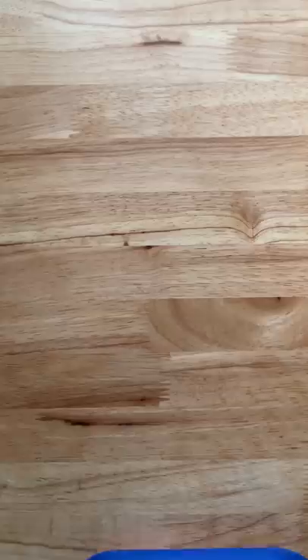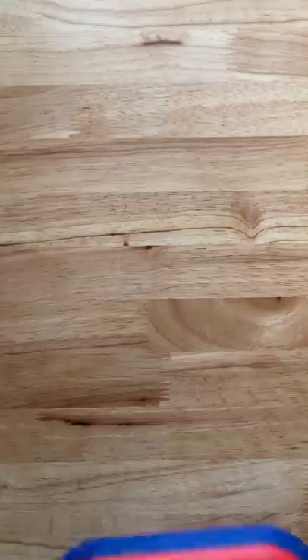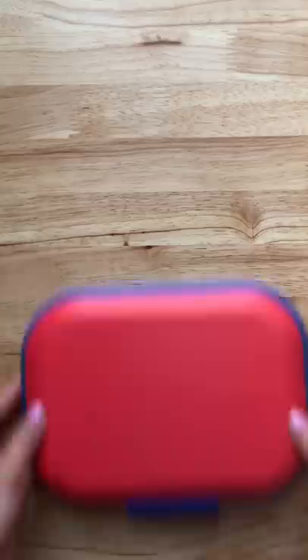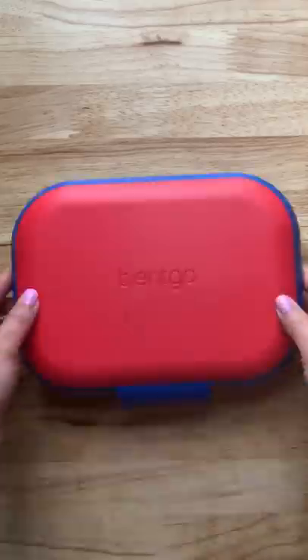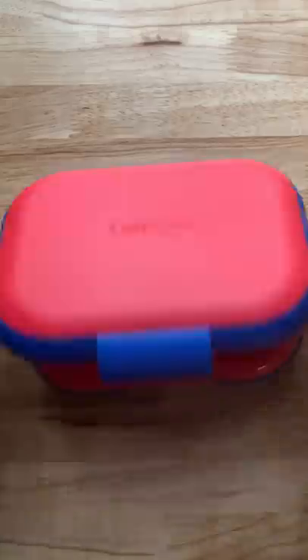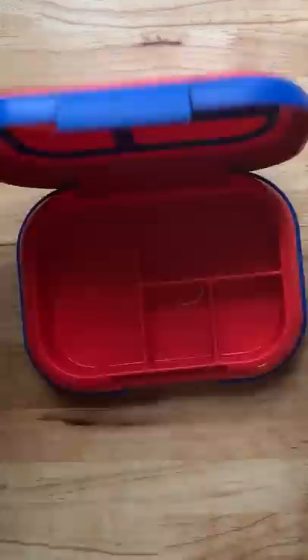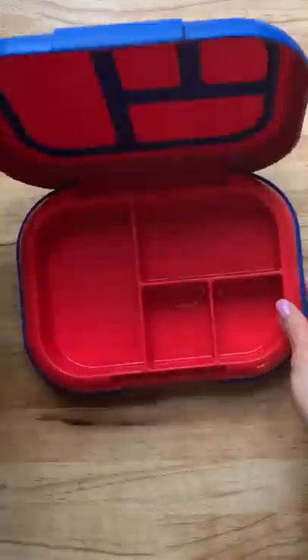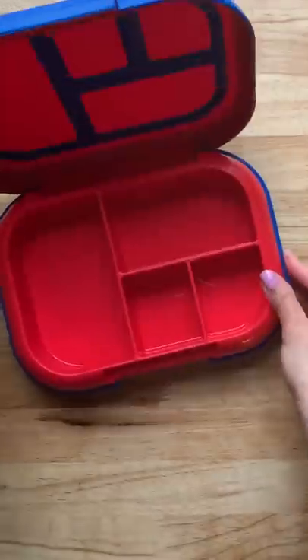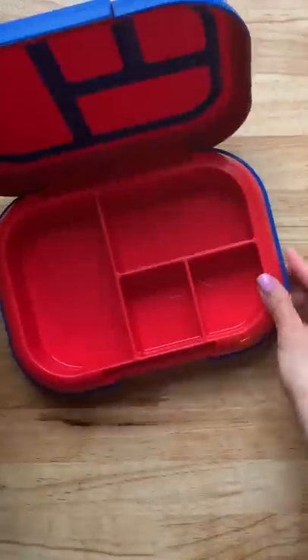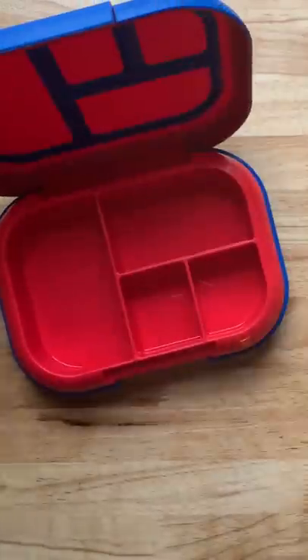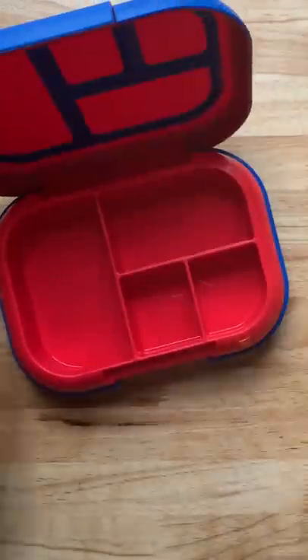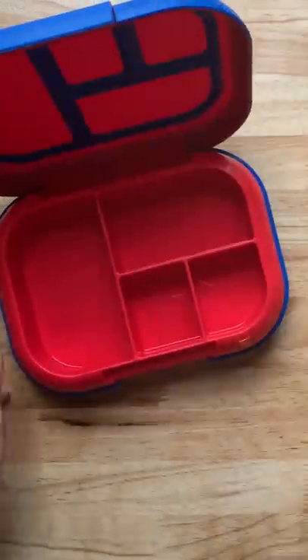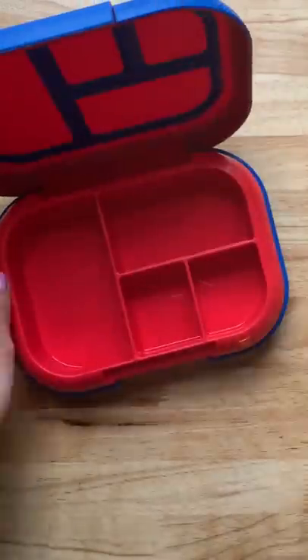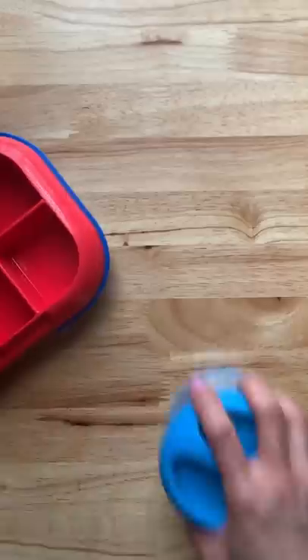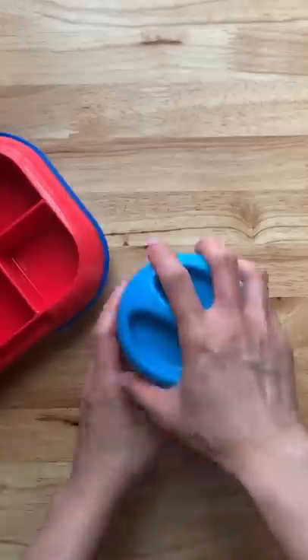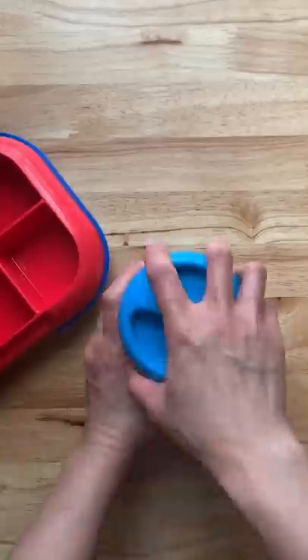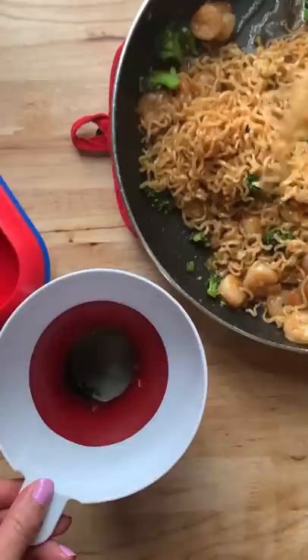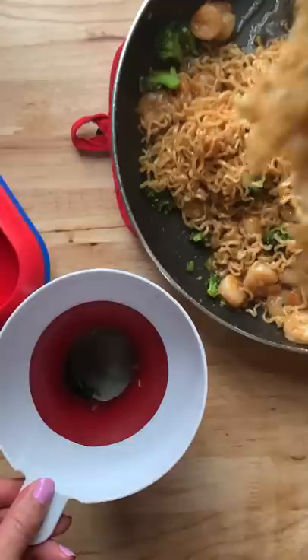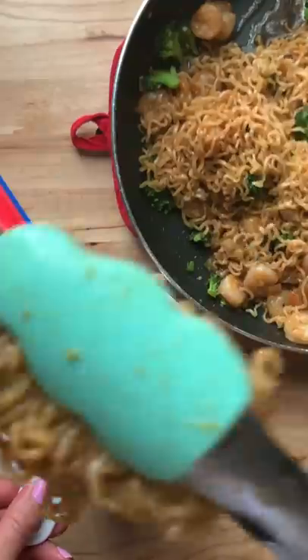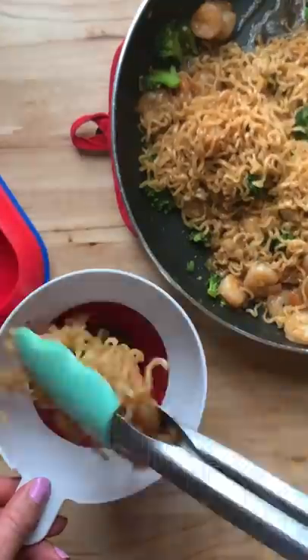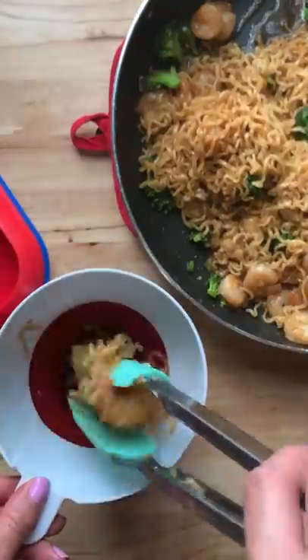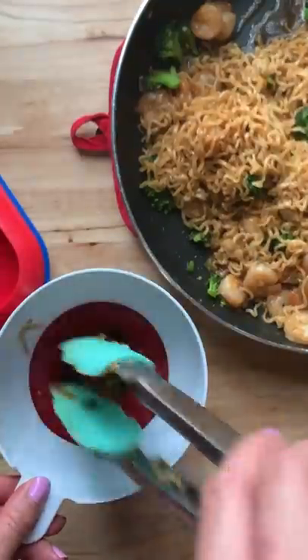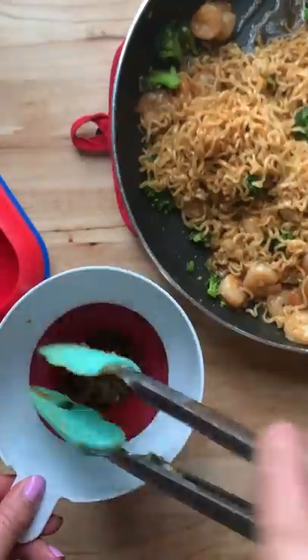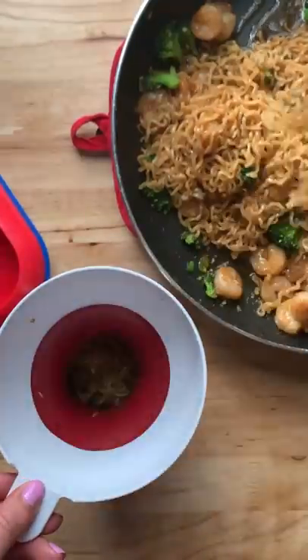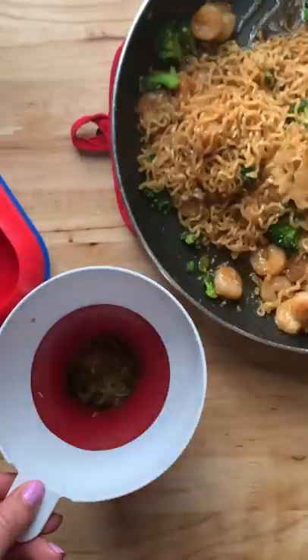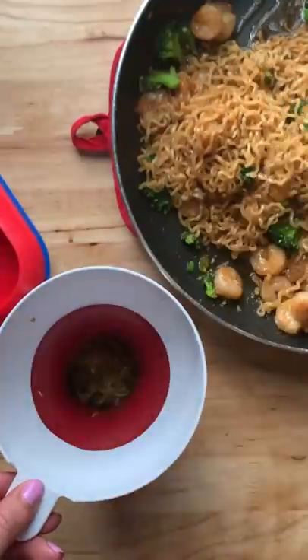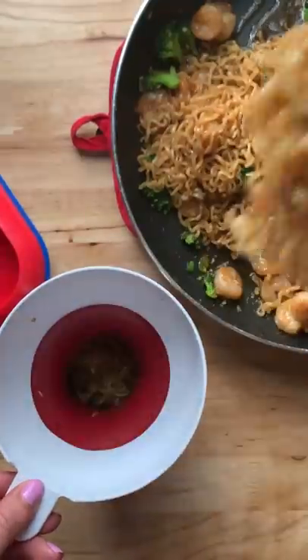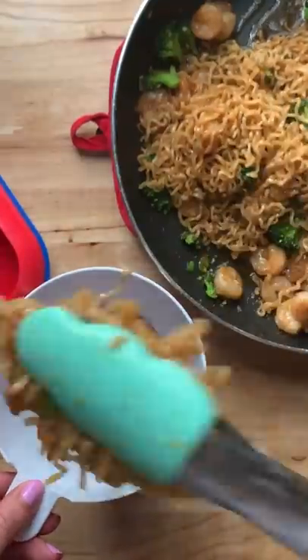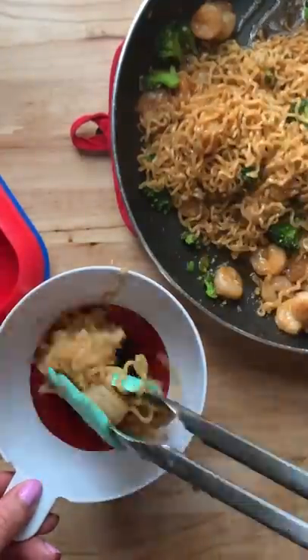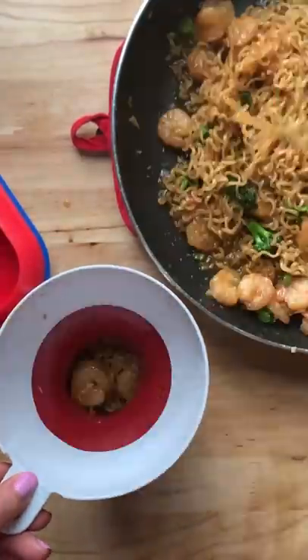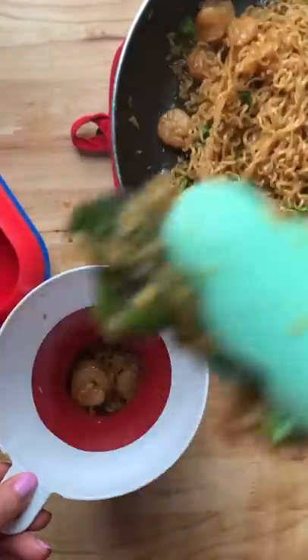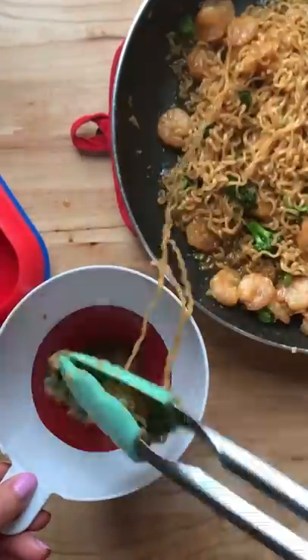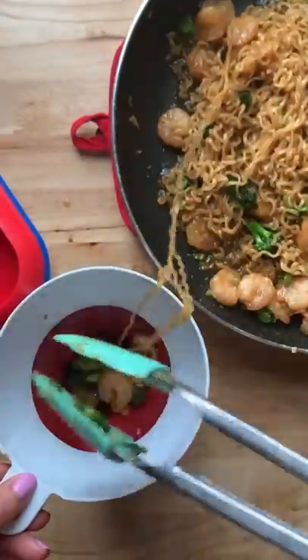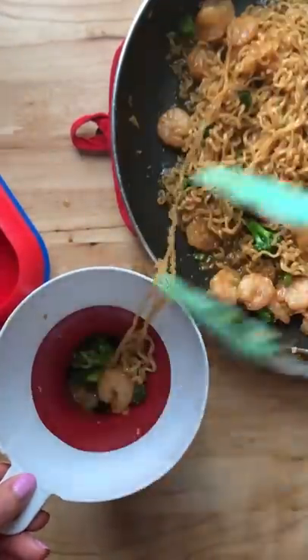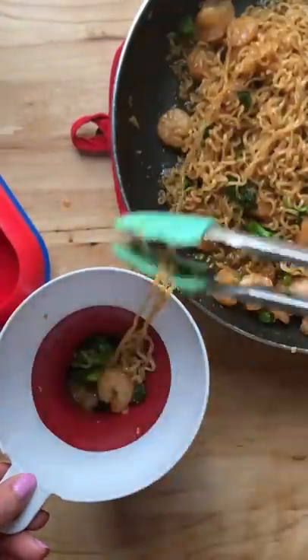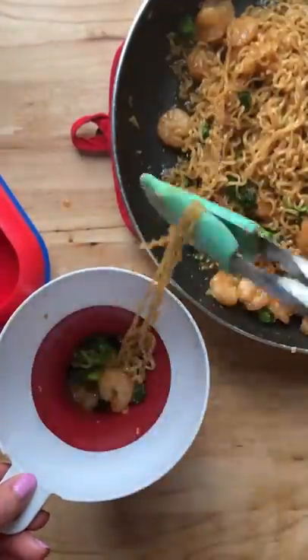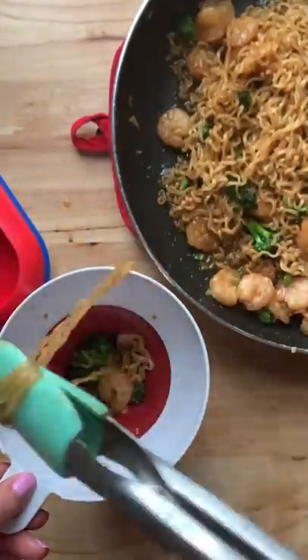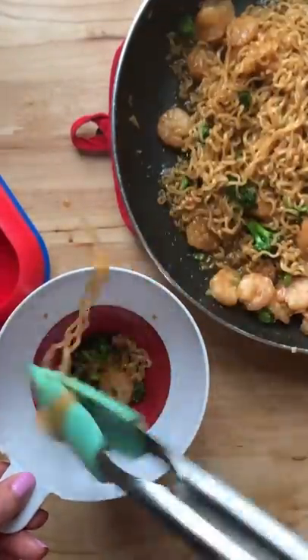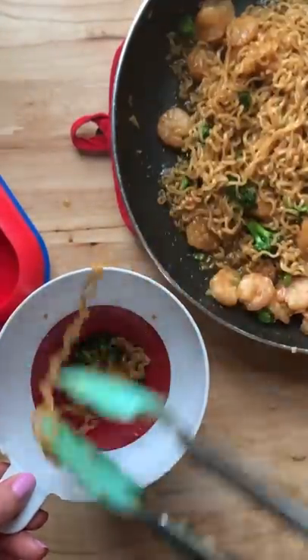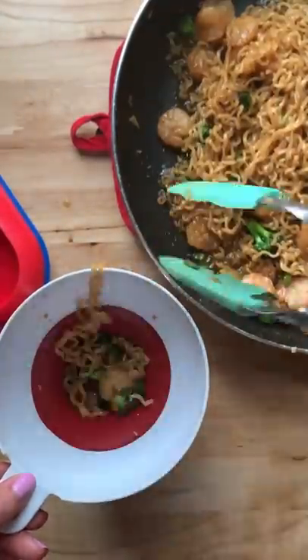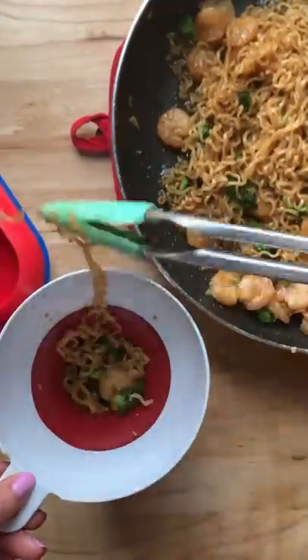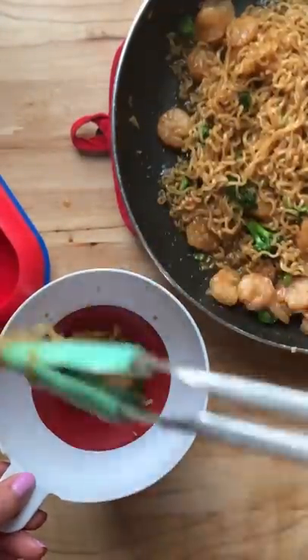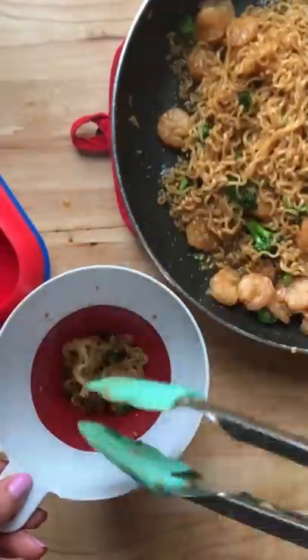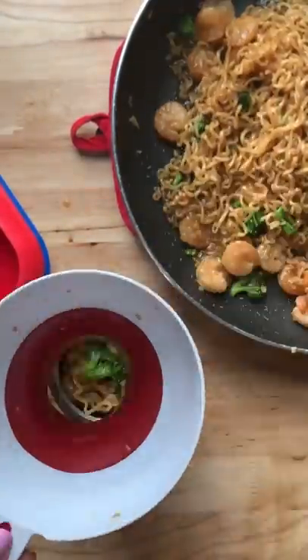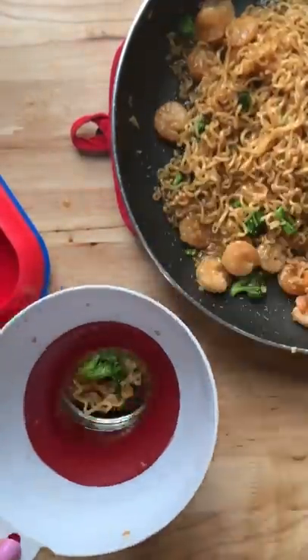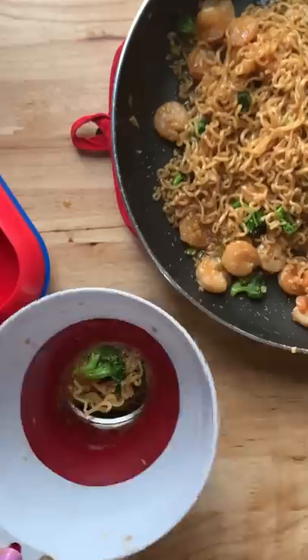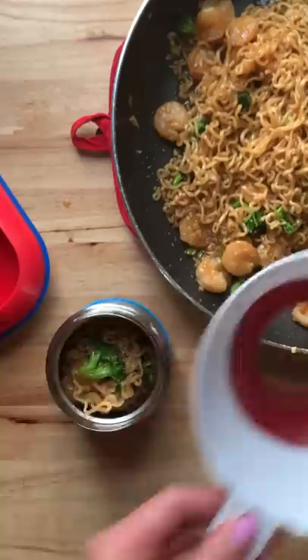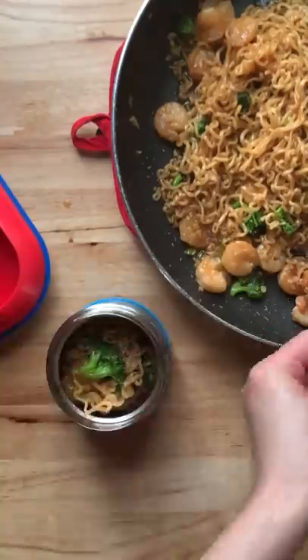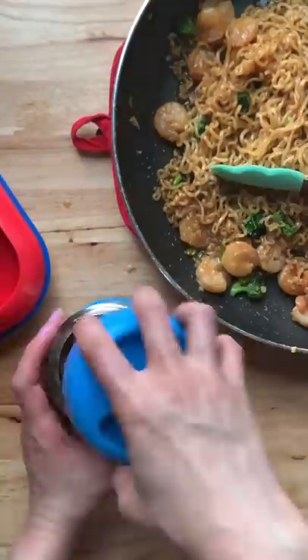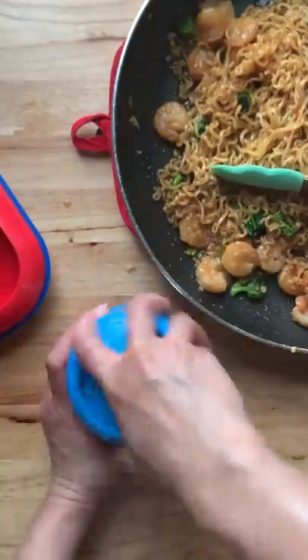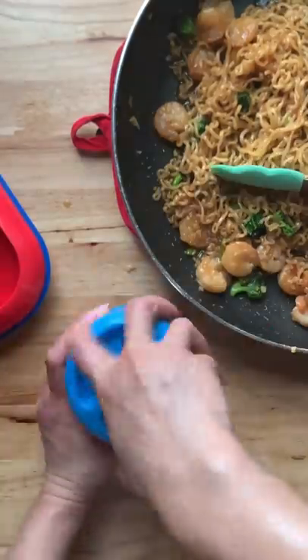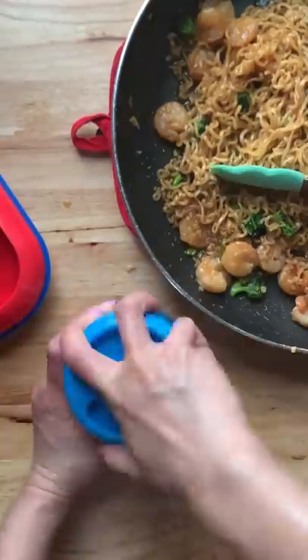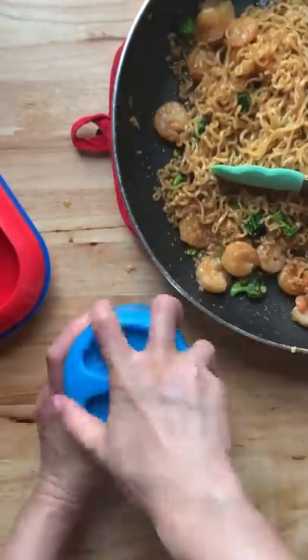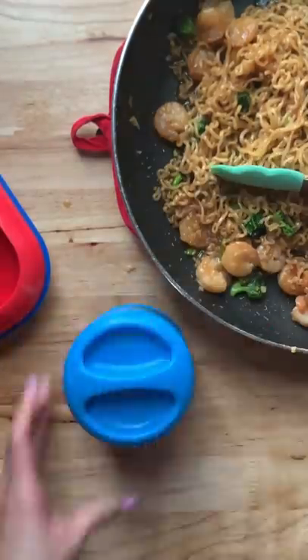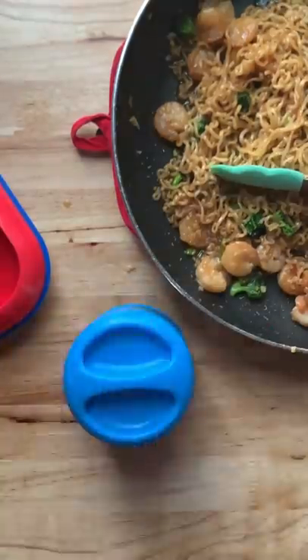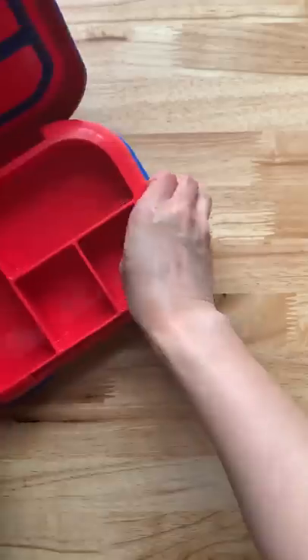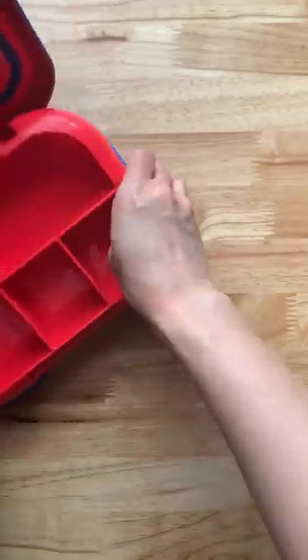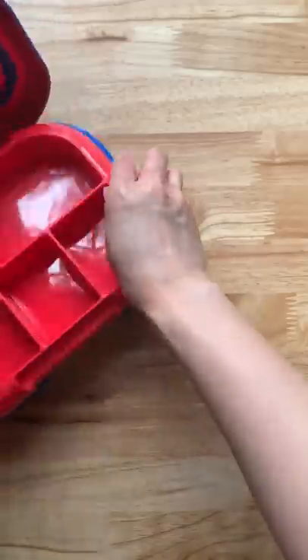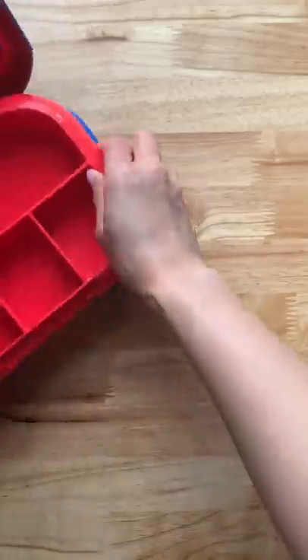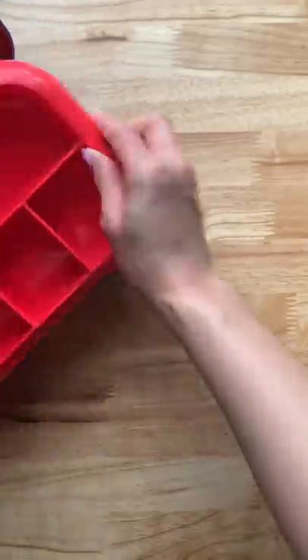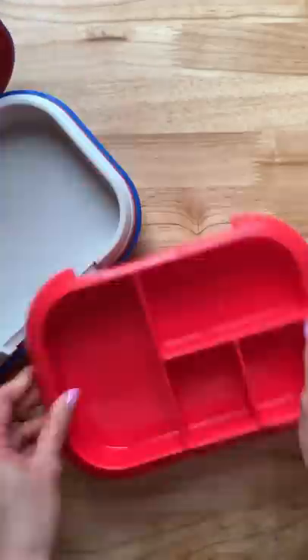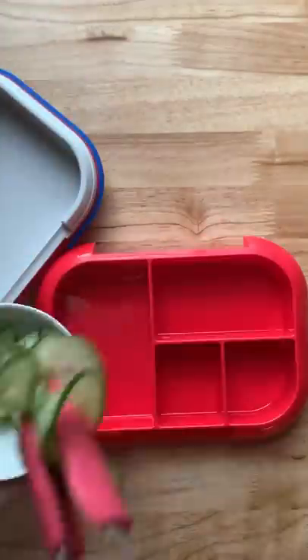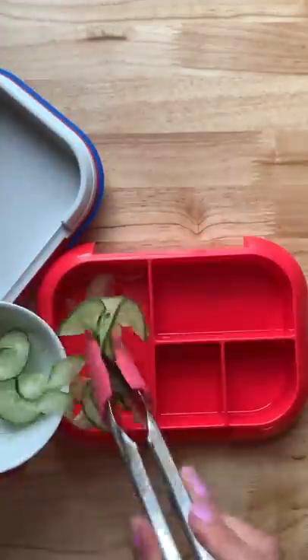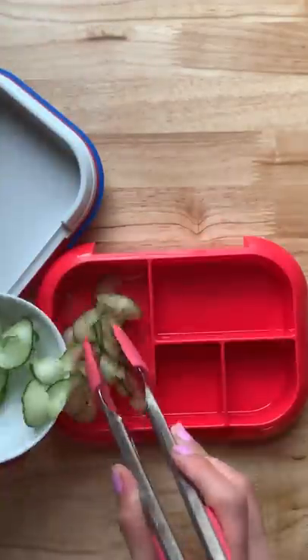Here's what my kids are having for lunch today. We are doing hot lunches this week, and today they're going to have shrimp teriyaki ramen. I am putting it in a thermos to keep it warm.